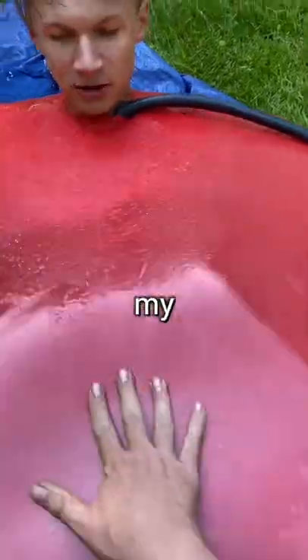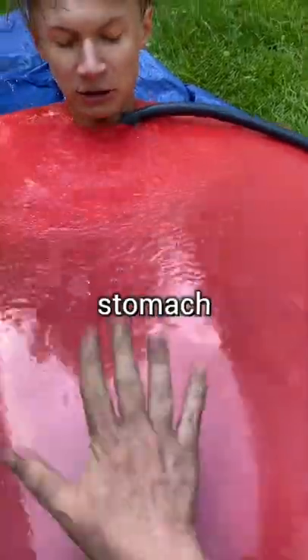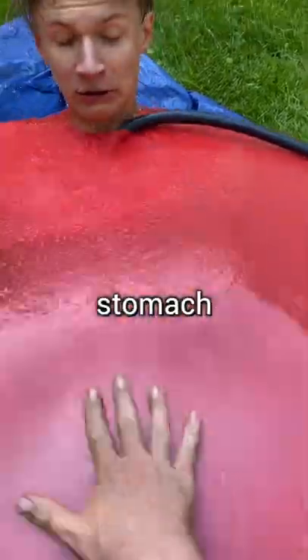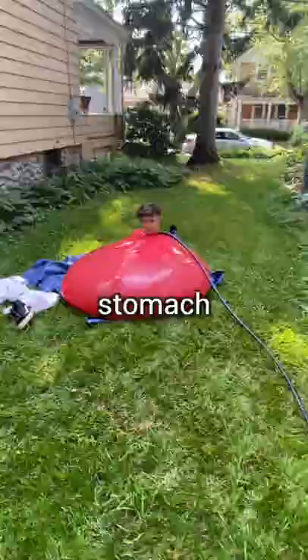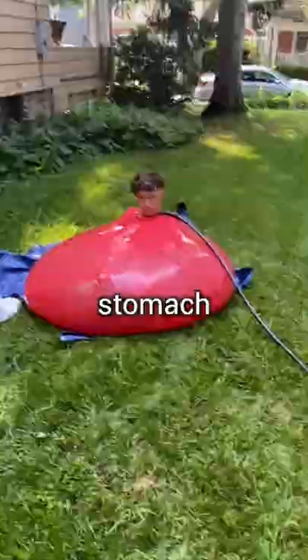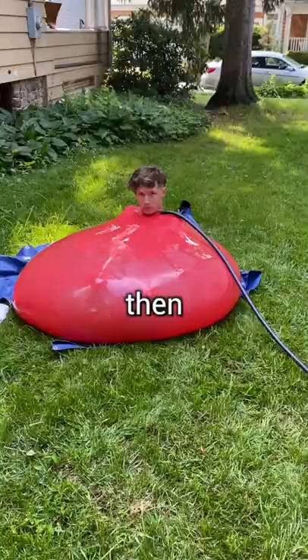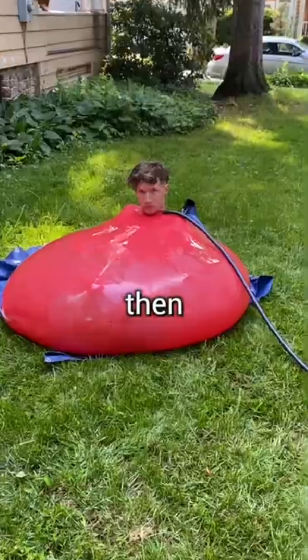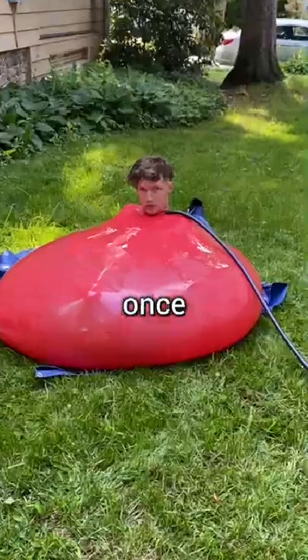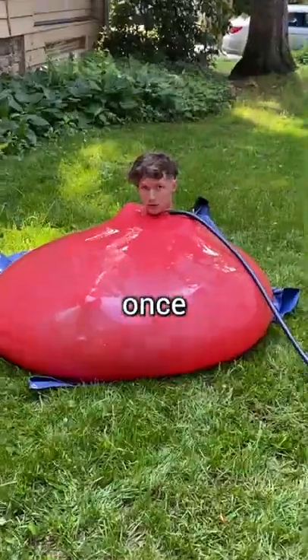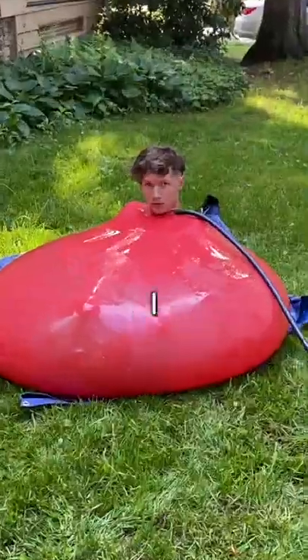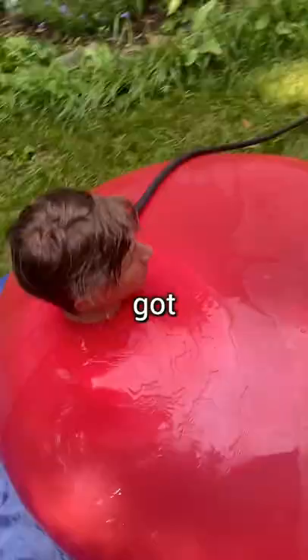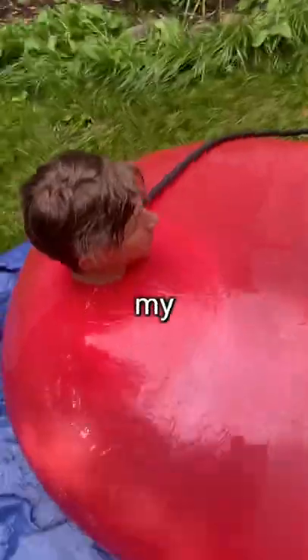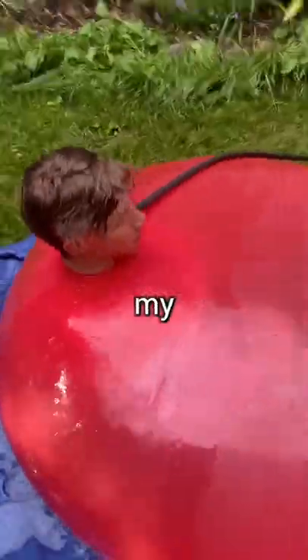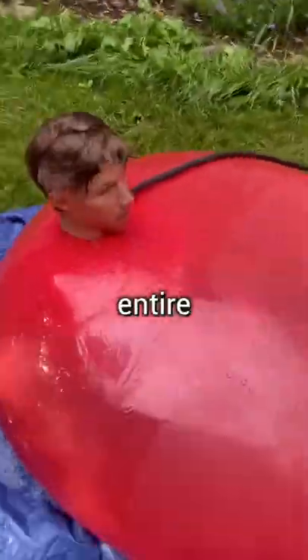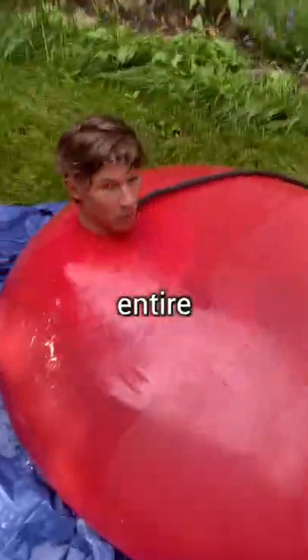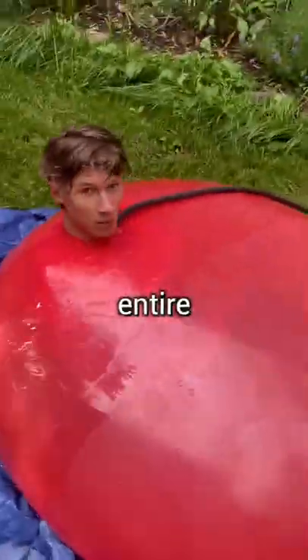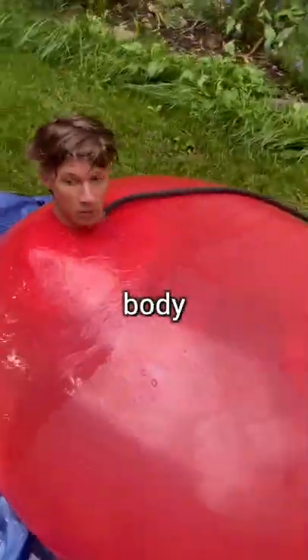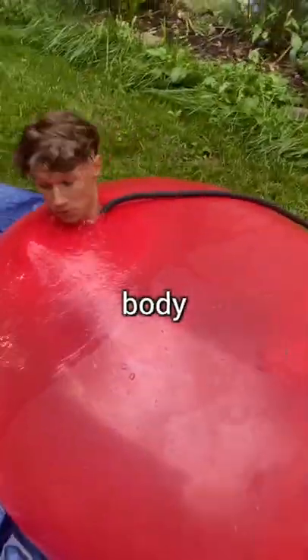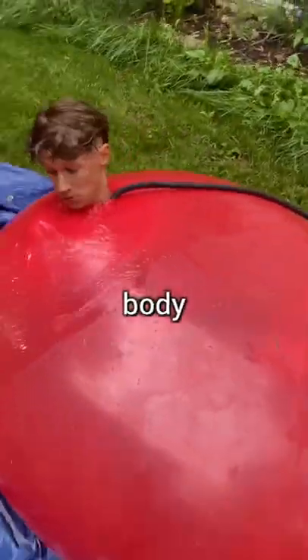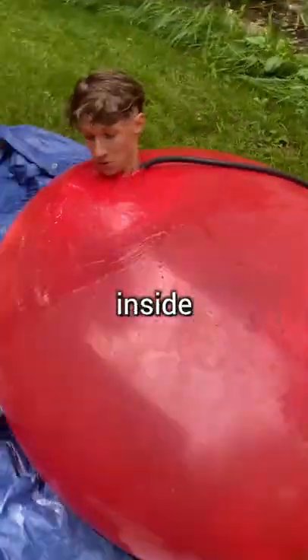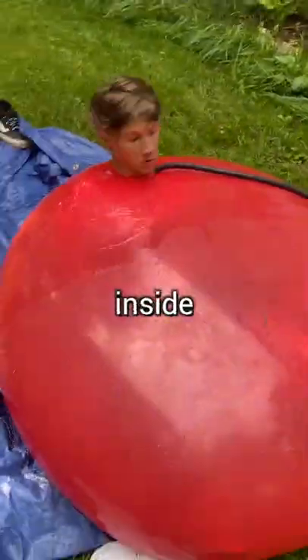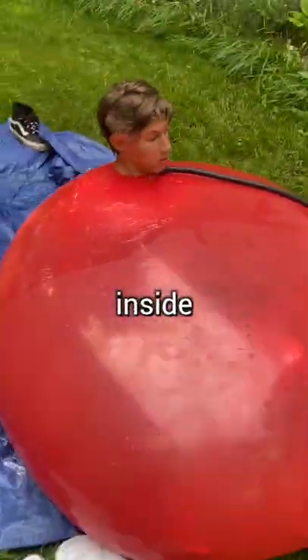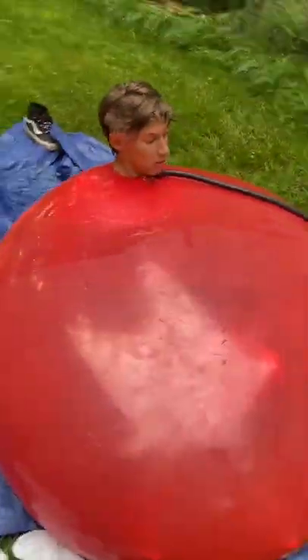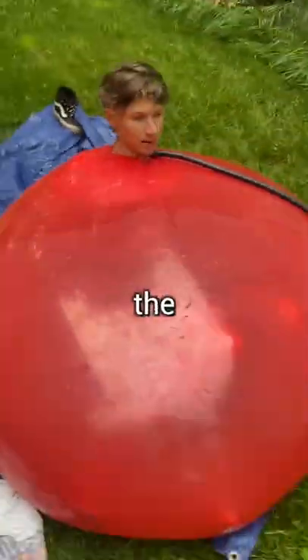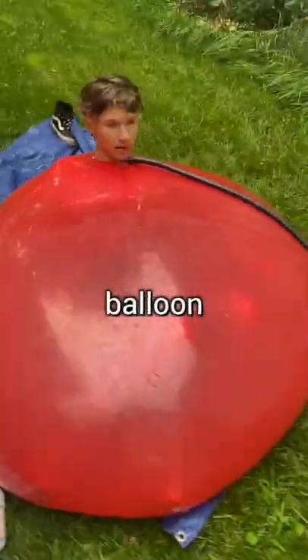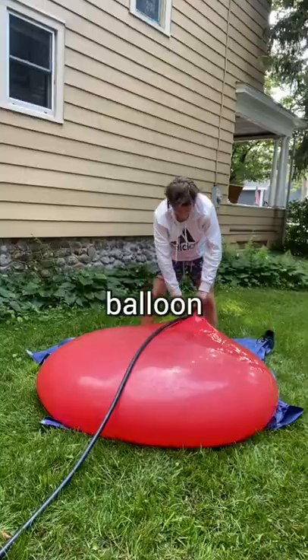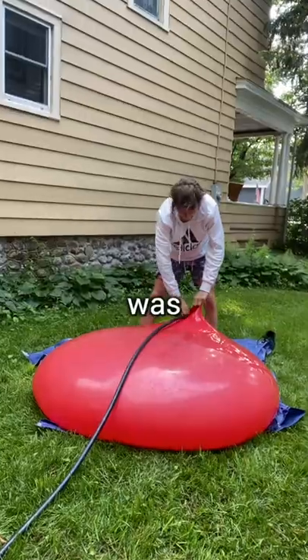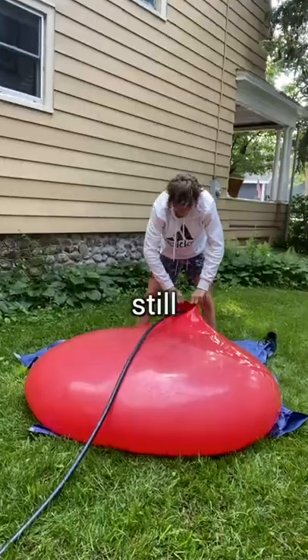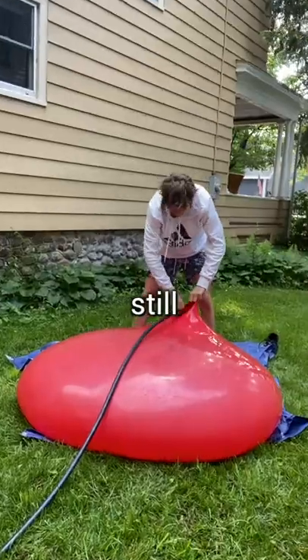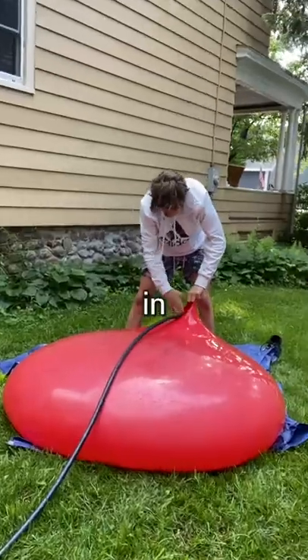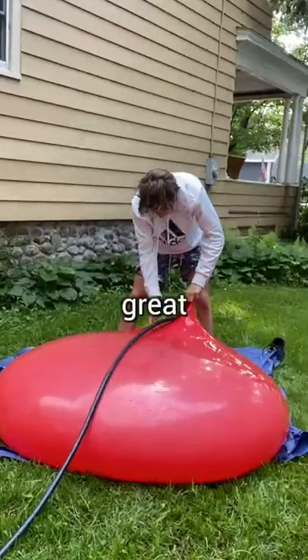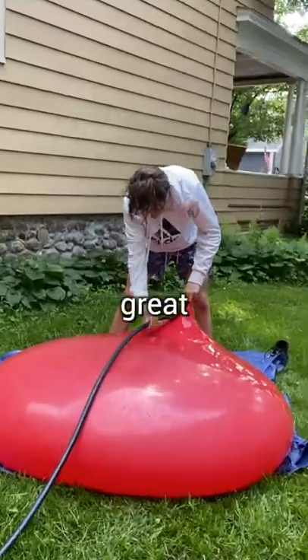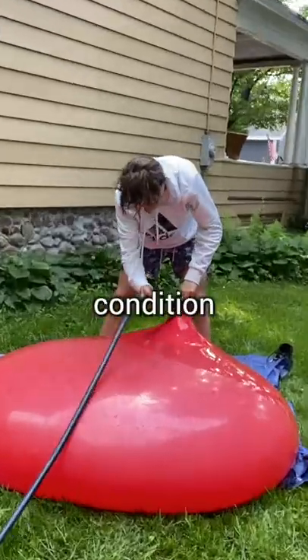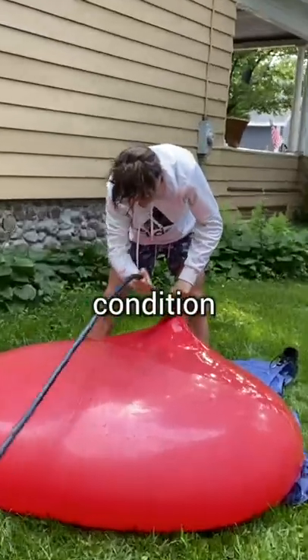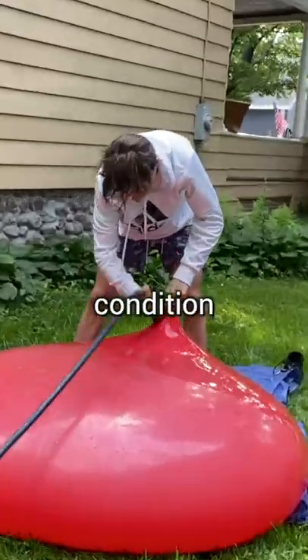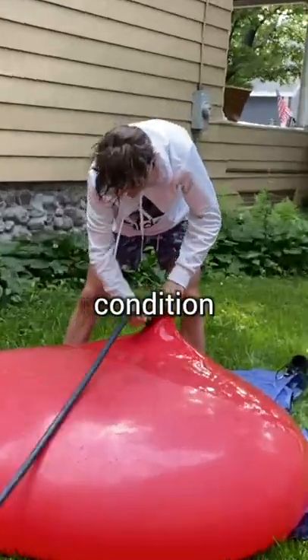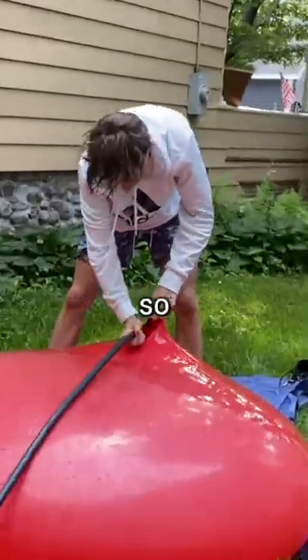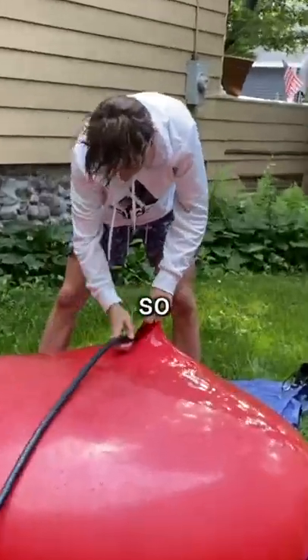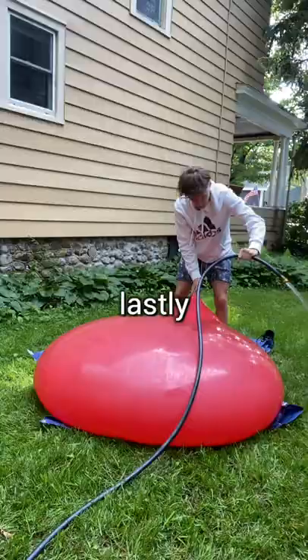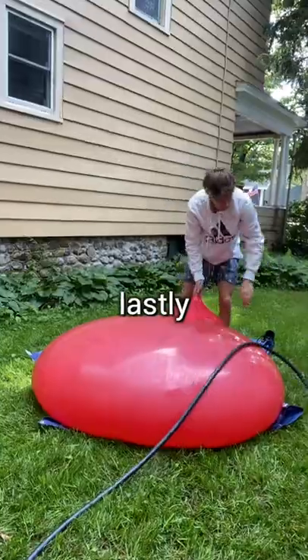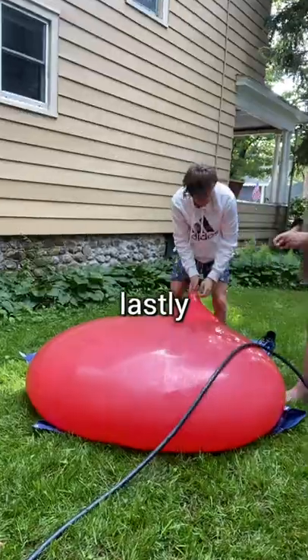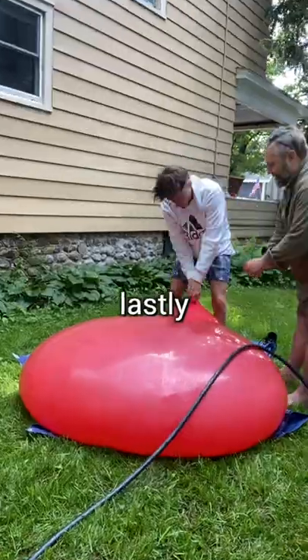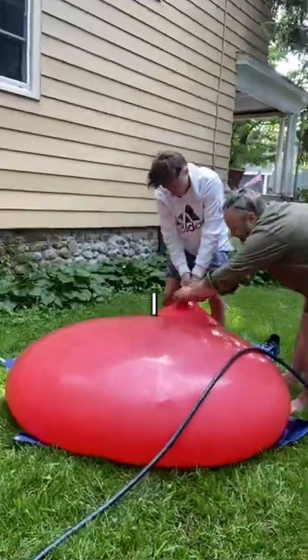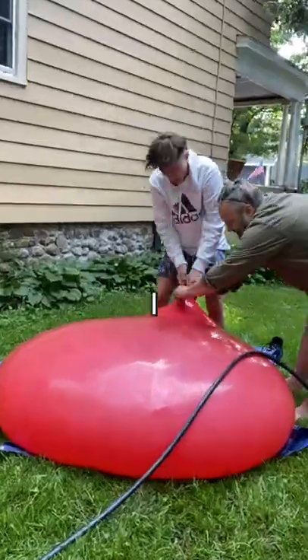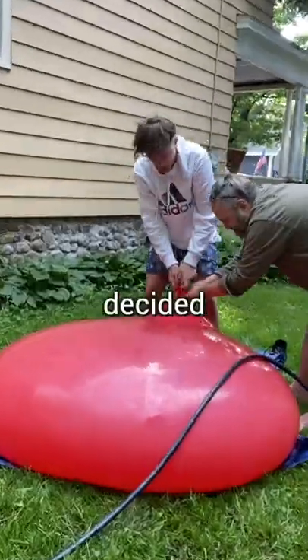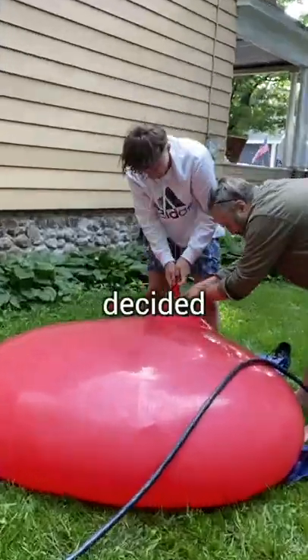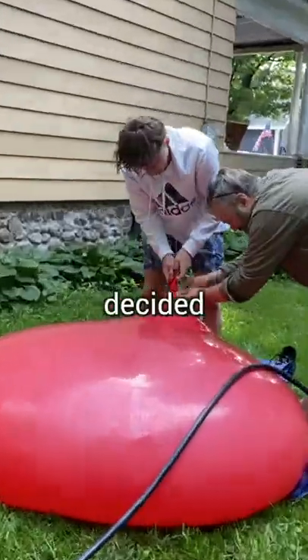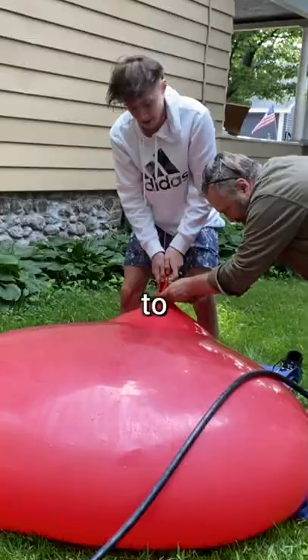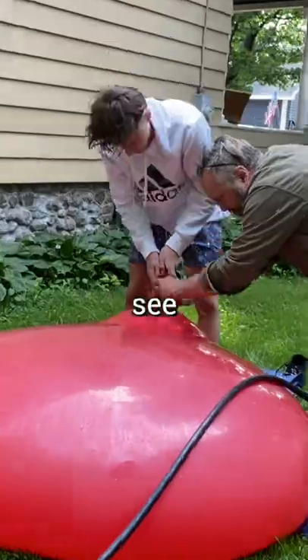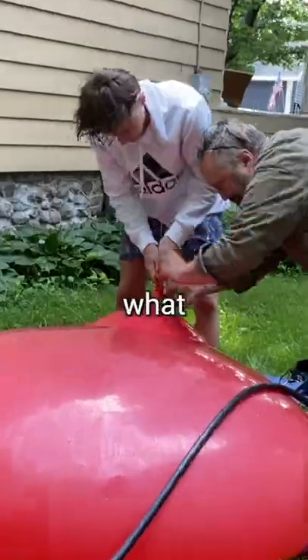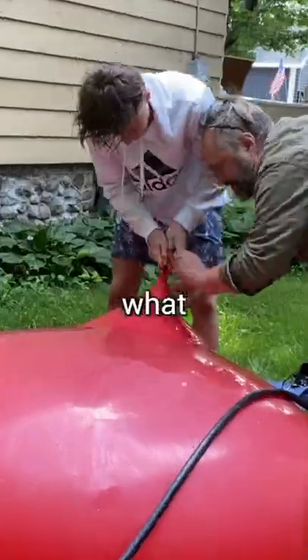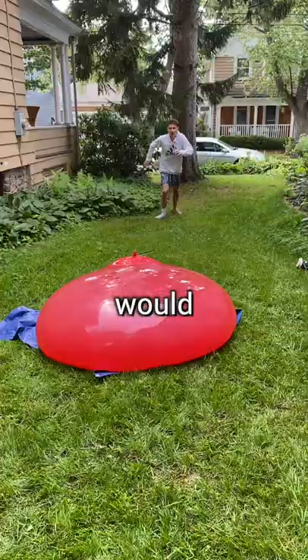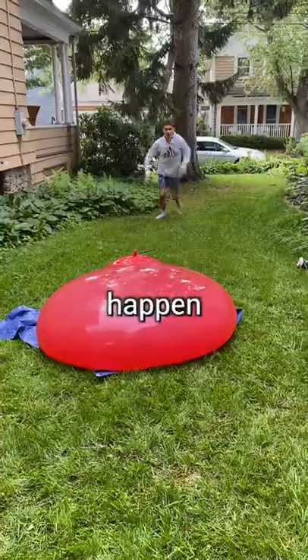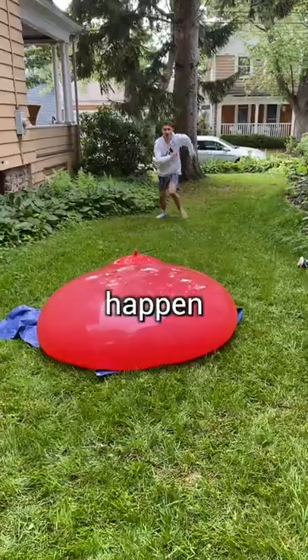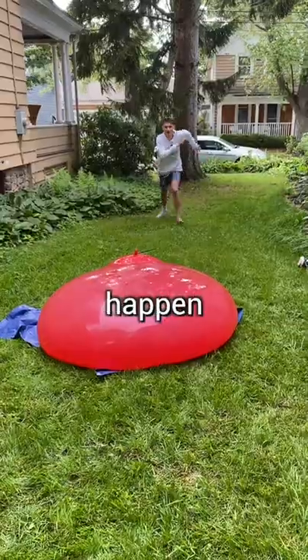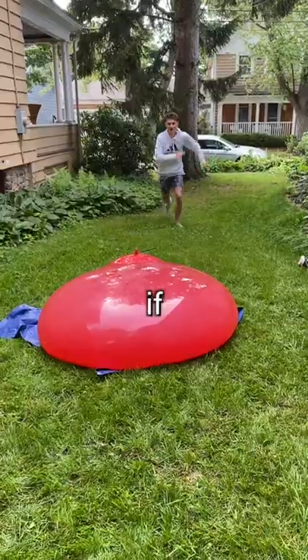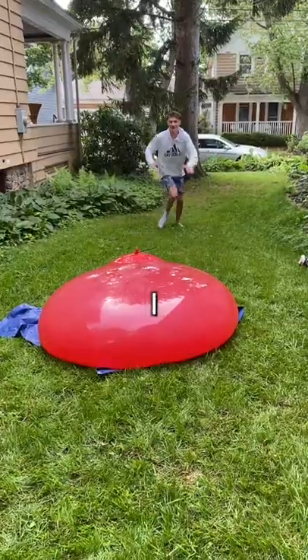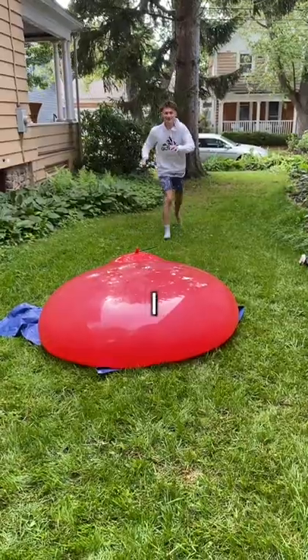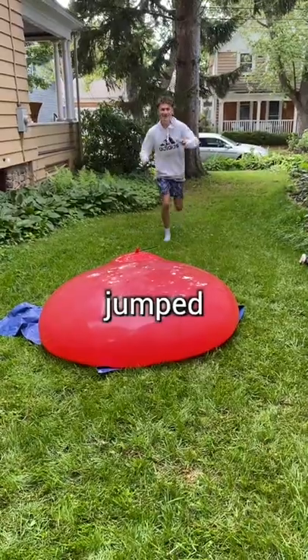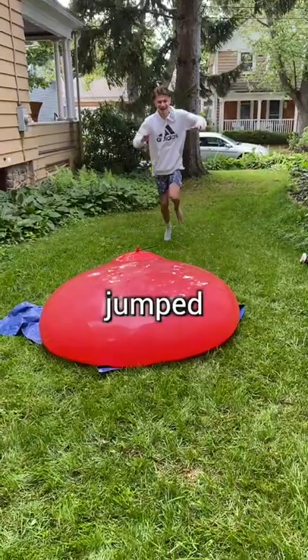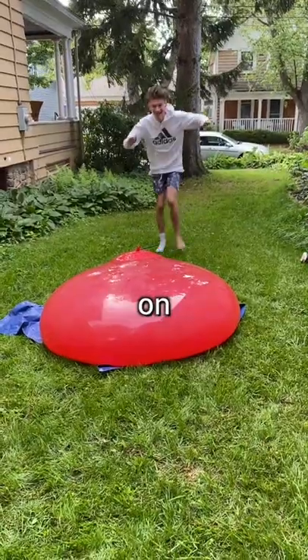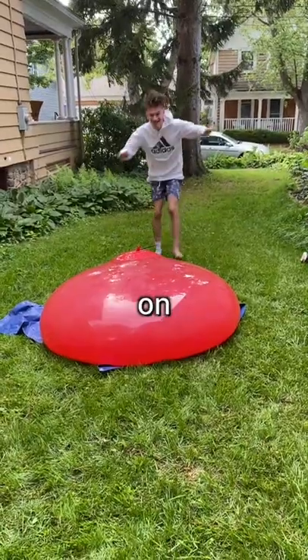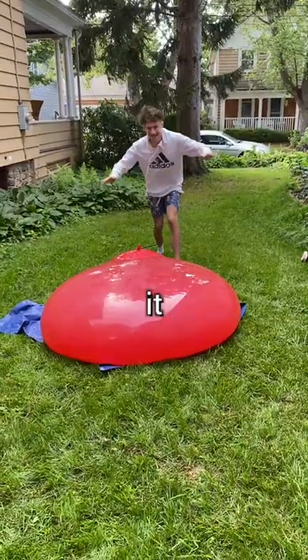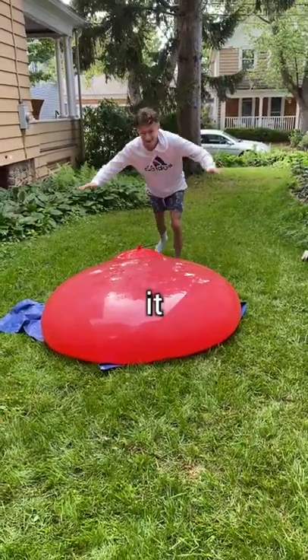Then once I got my entire body inside, the balloon was still in great condition. So lastly, I decided to see what would happen if I jumped on it.